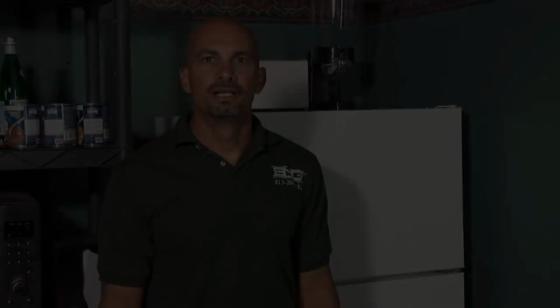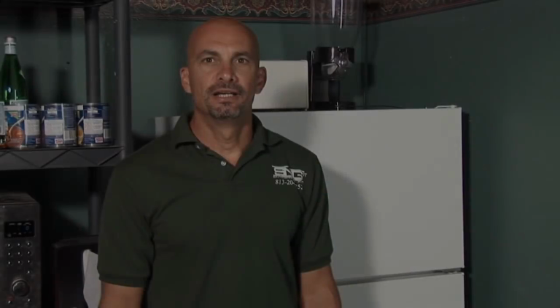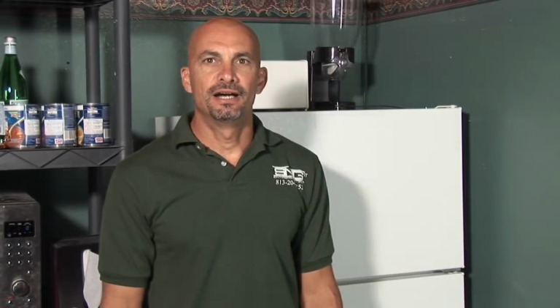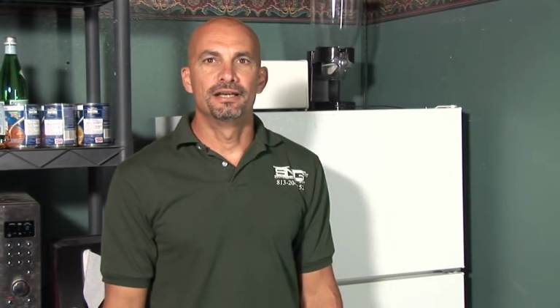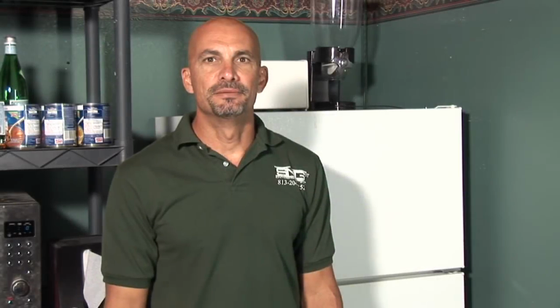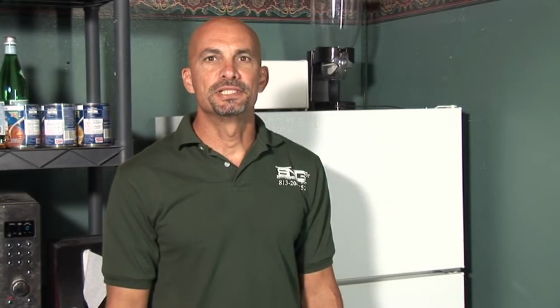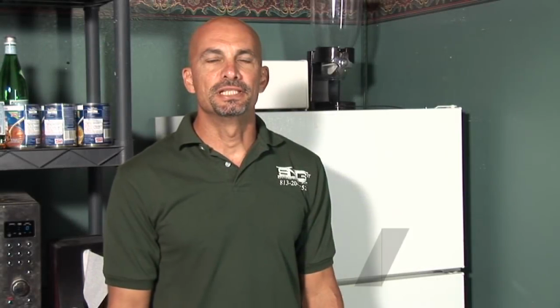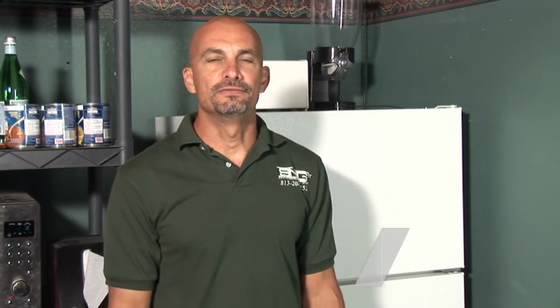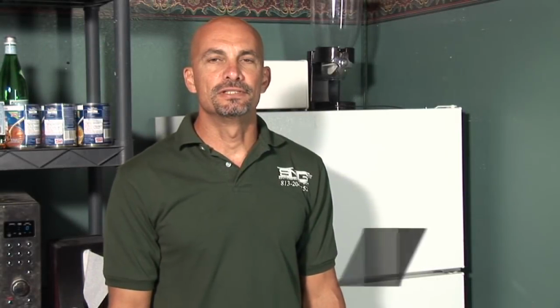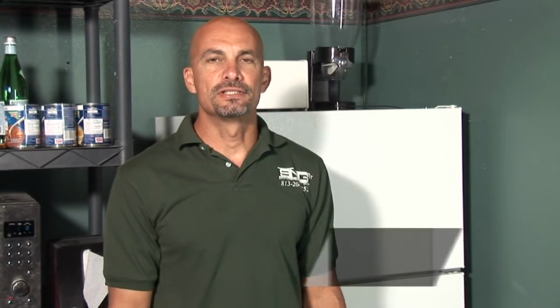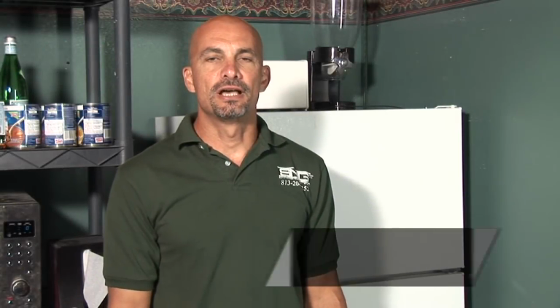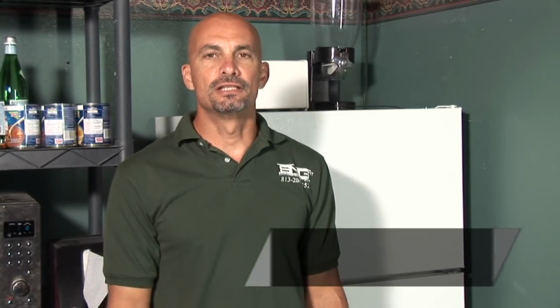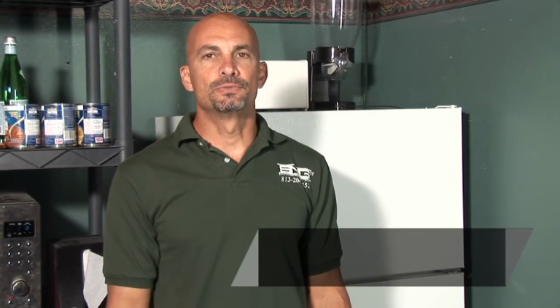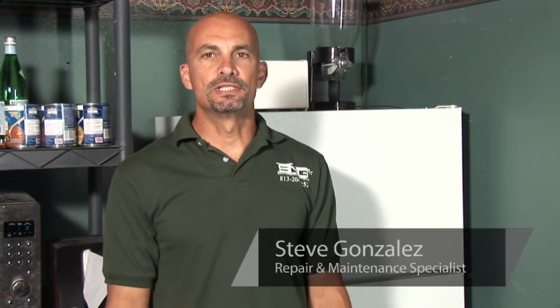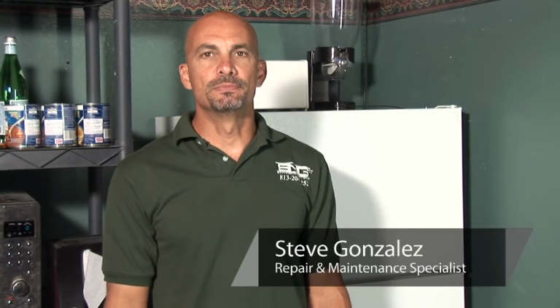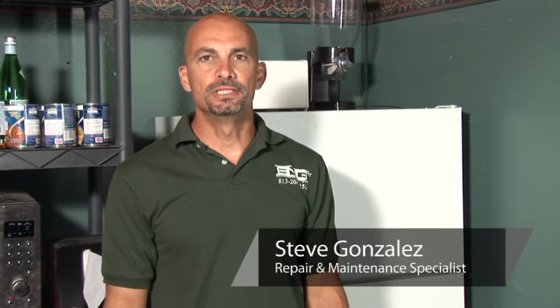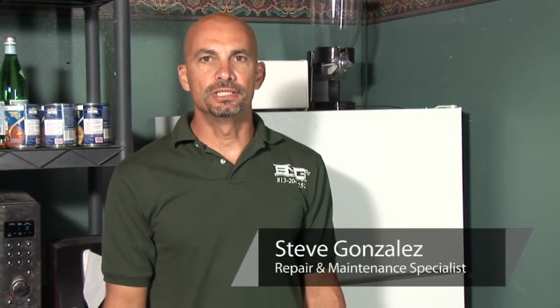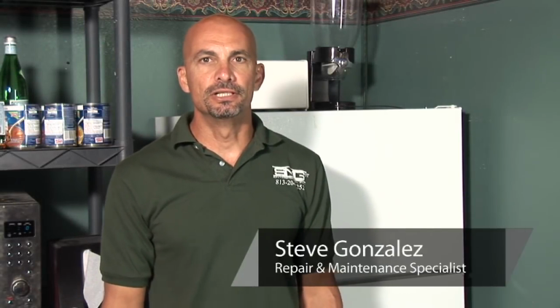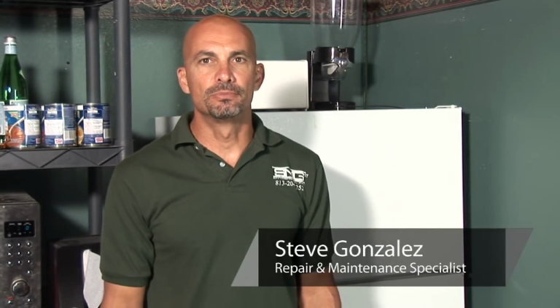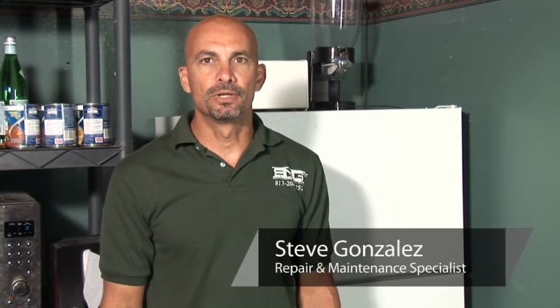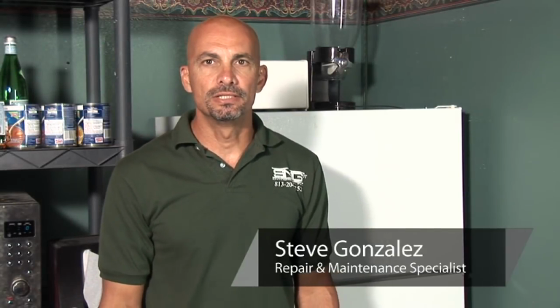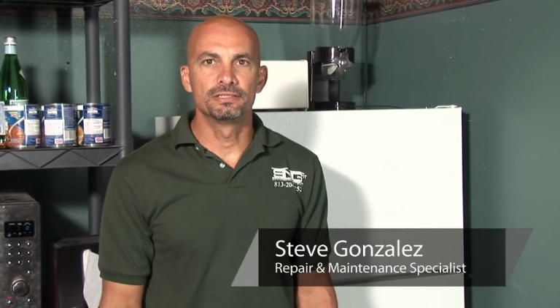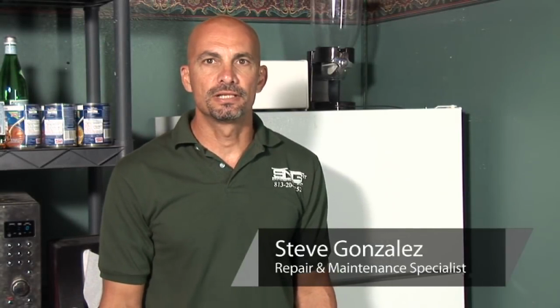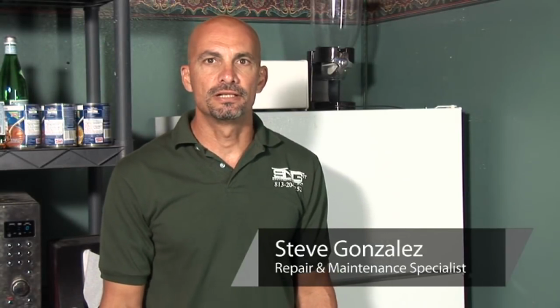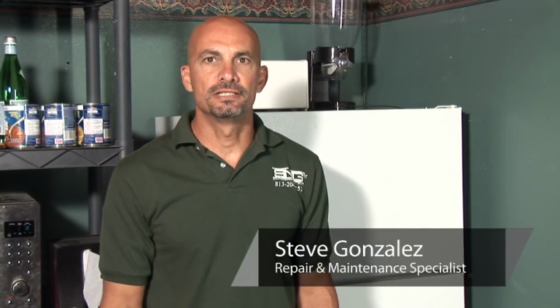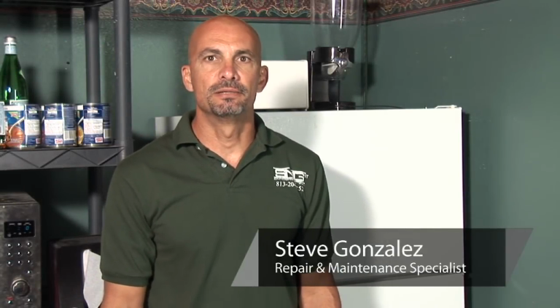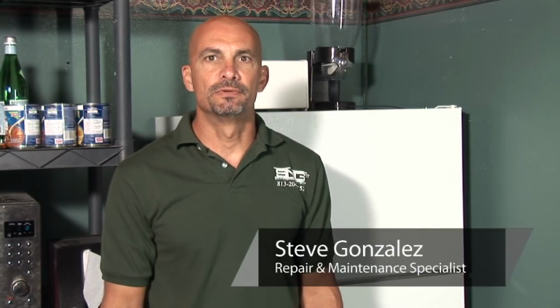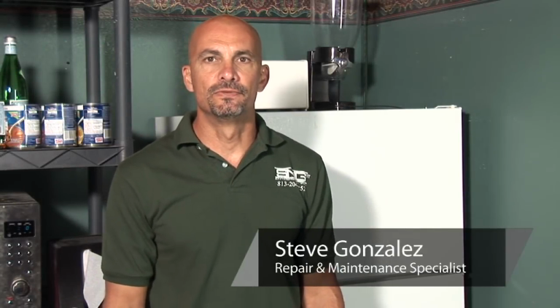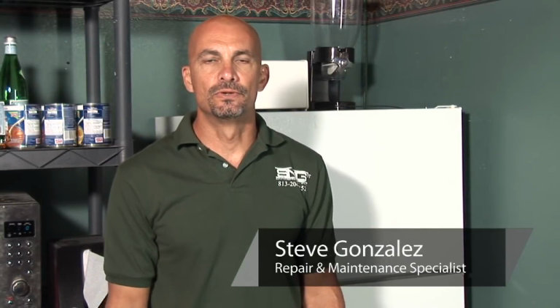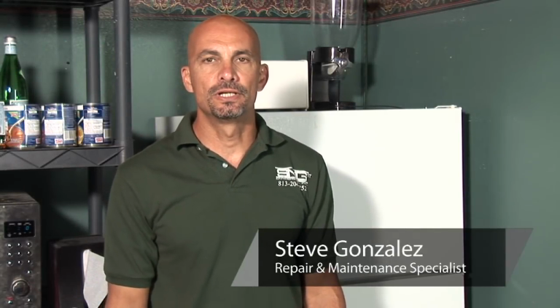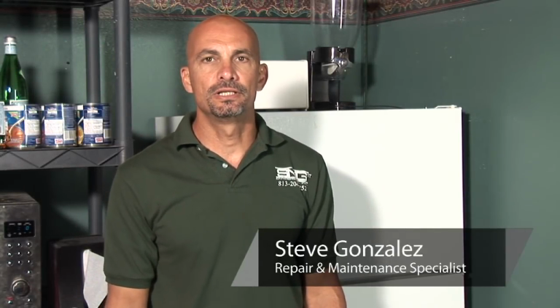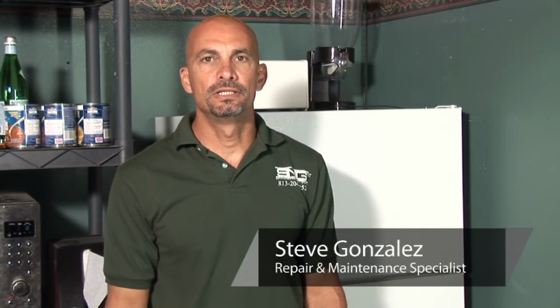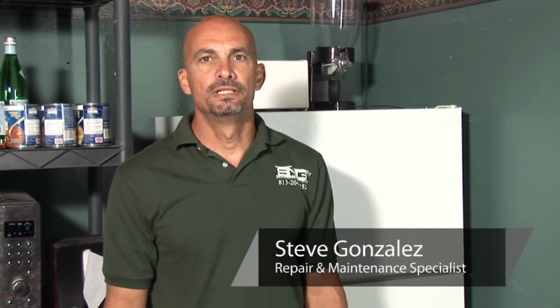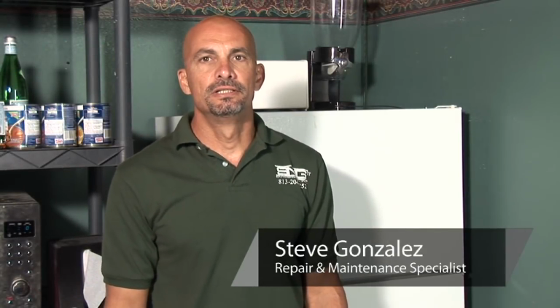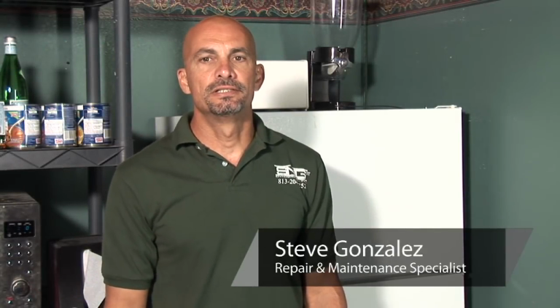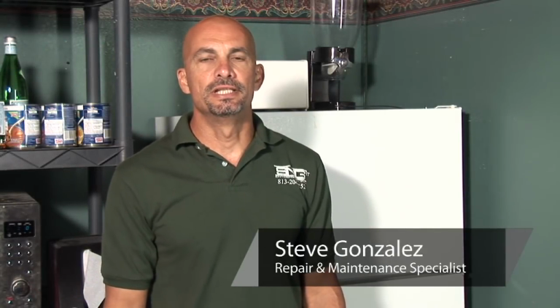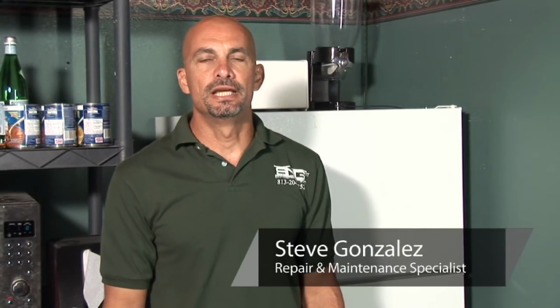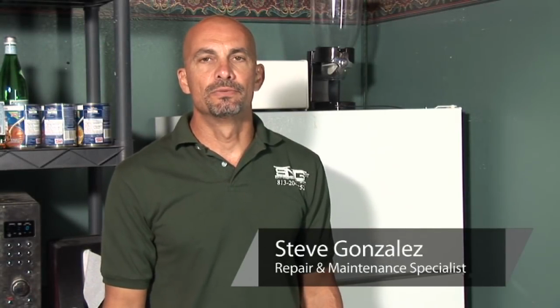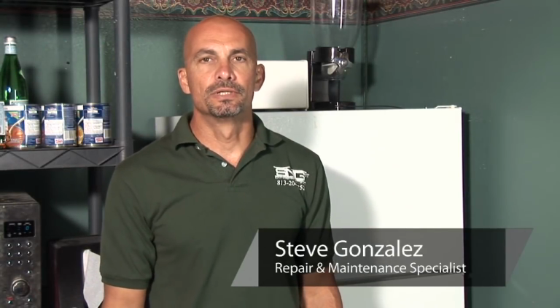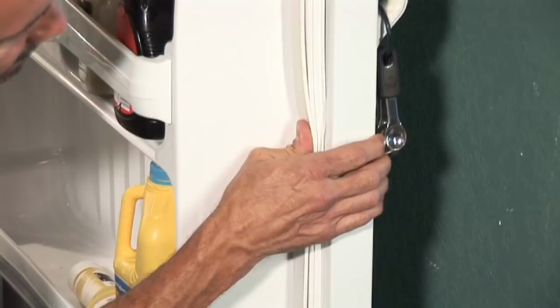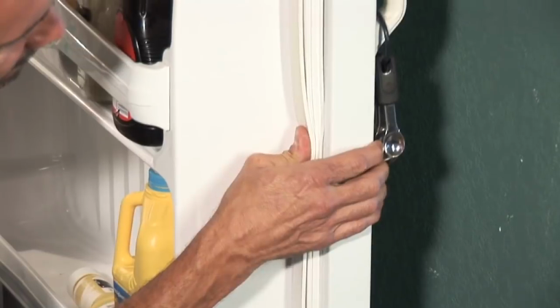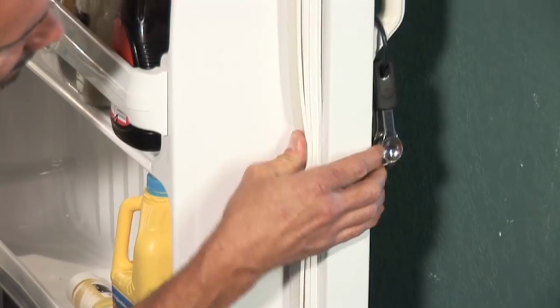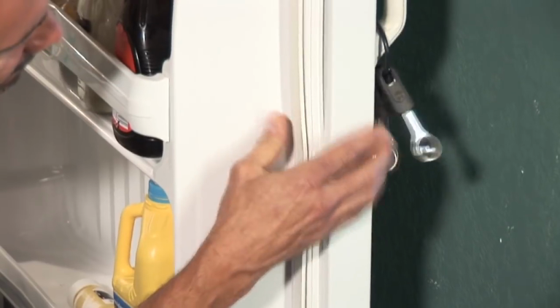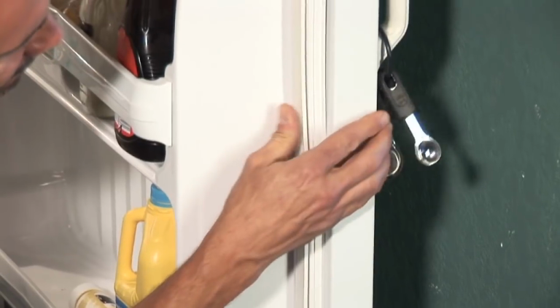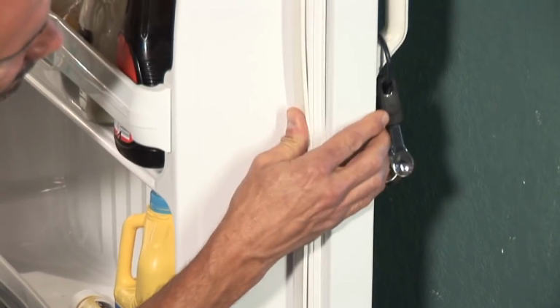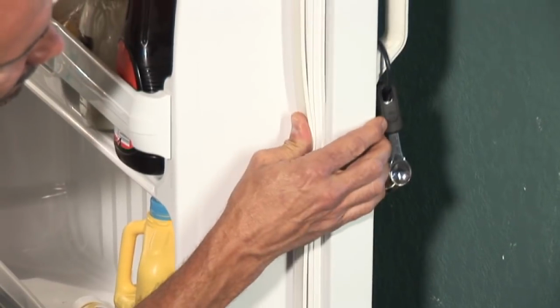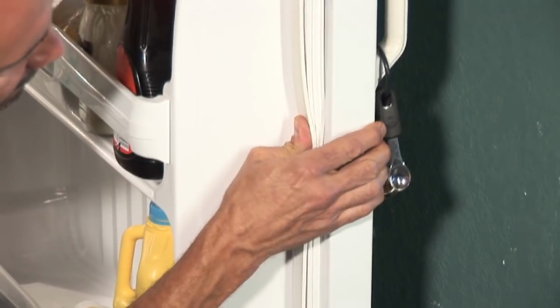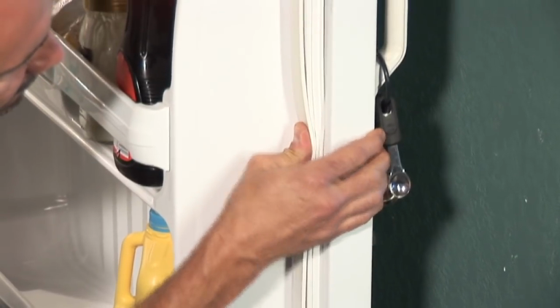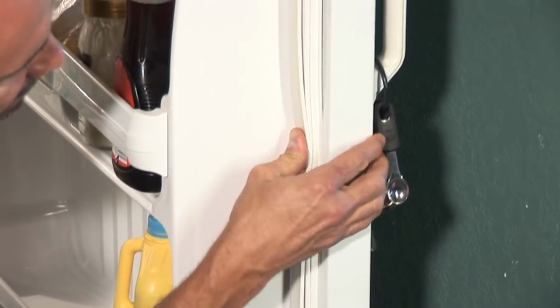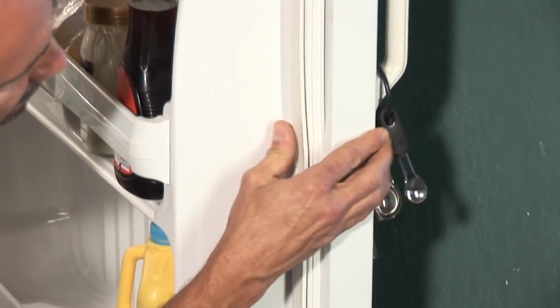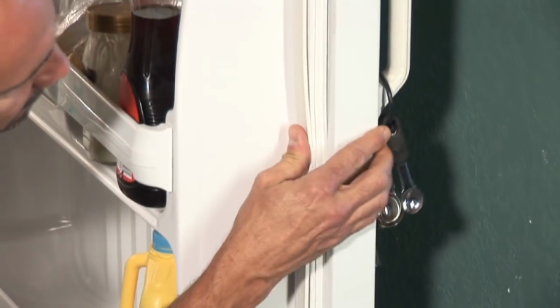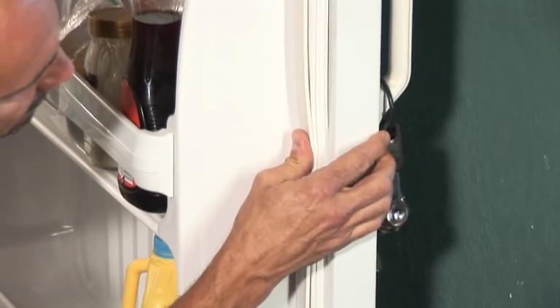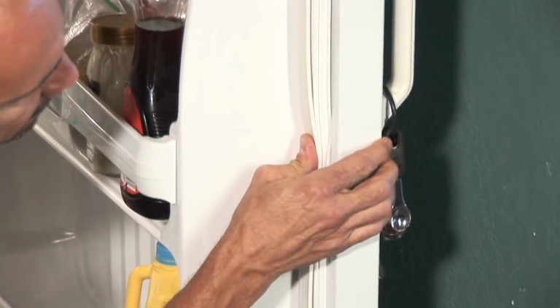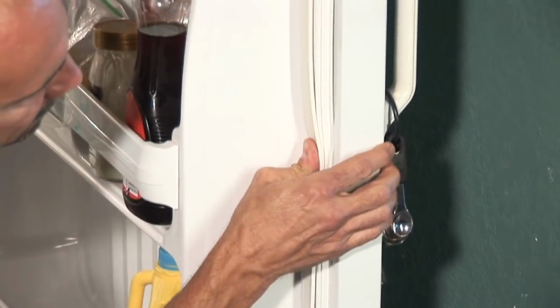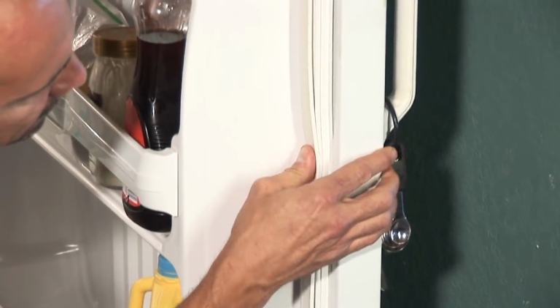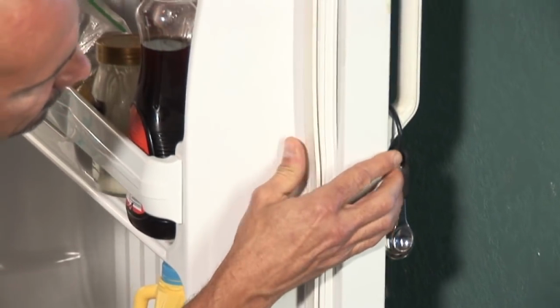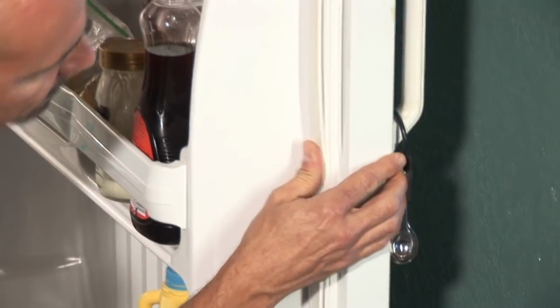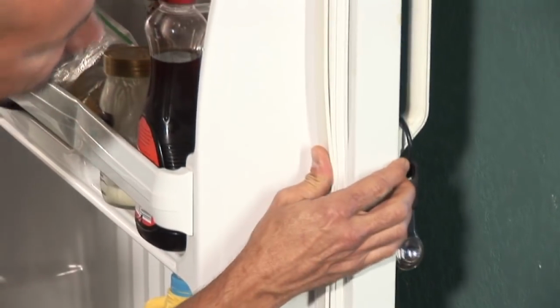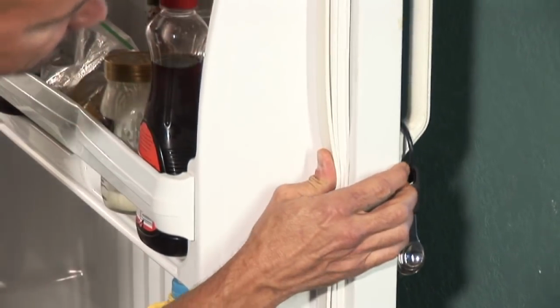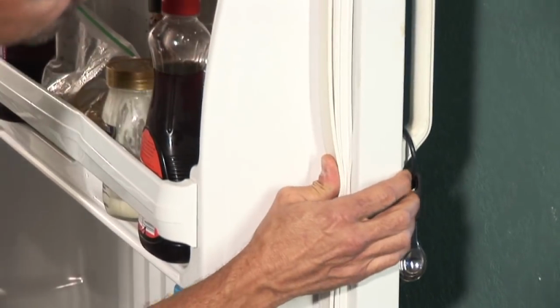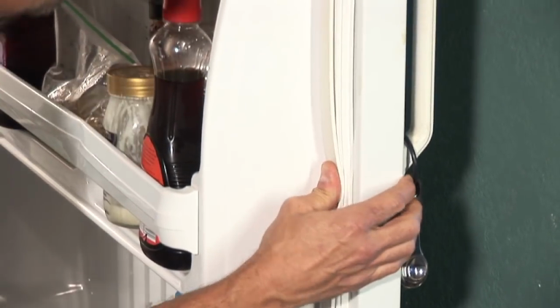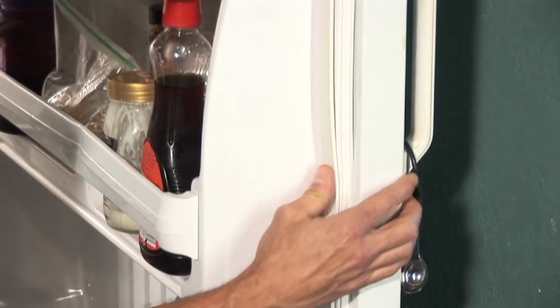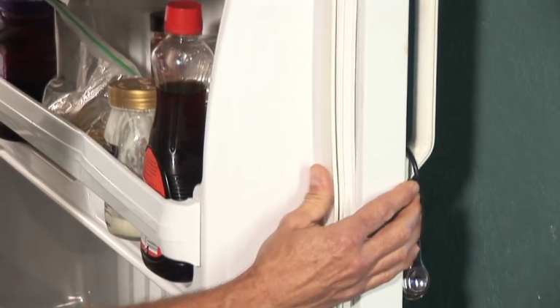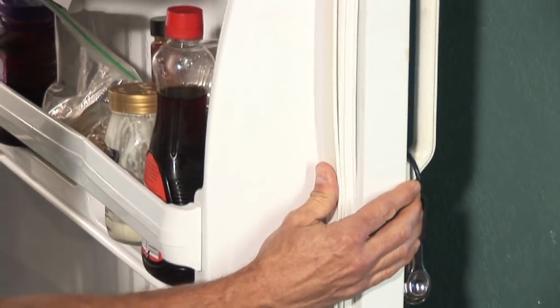Hi, I'm Steve Gonzalez with Smidget Enterprises out of Tampa, Florida. Today we're going to learn how to repair a refrigerator door gasket.